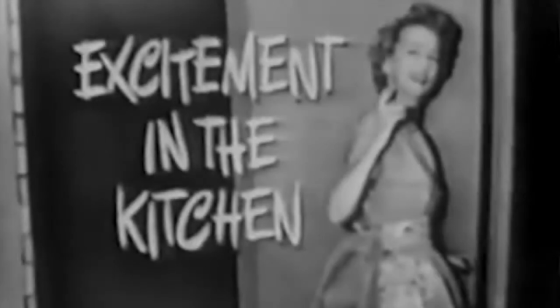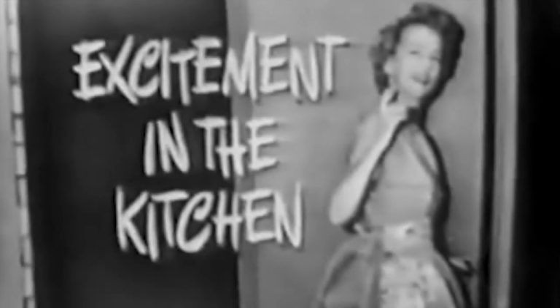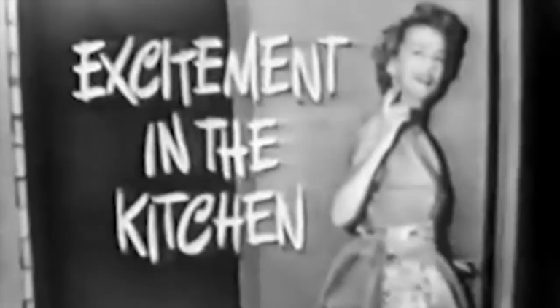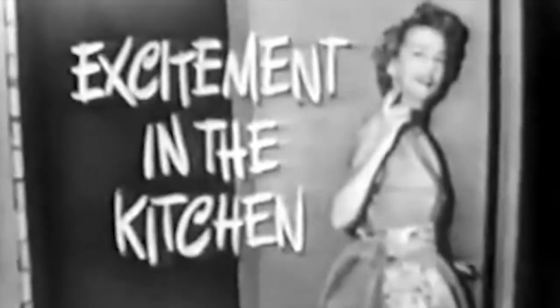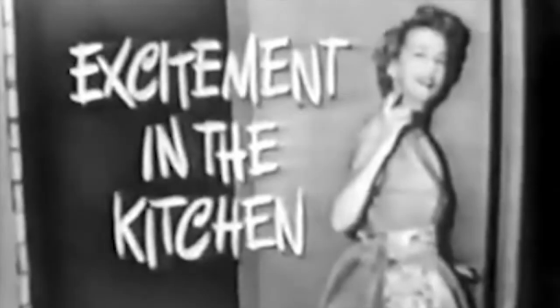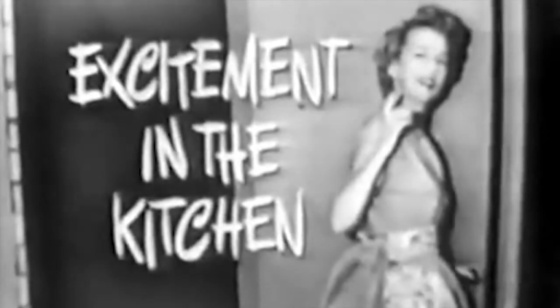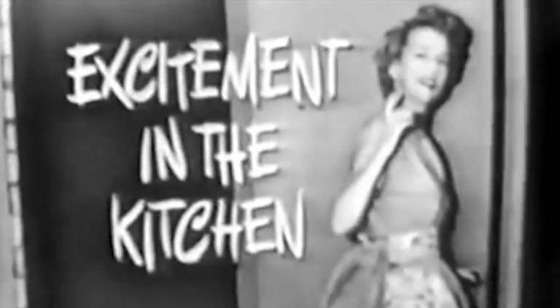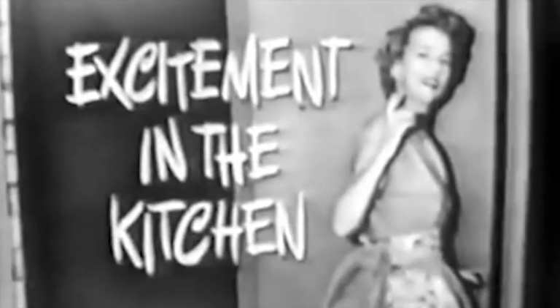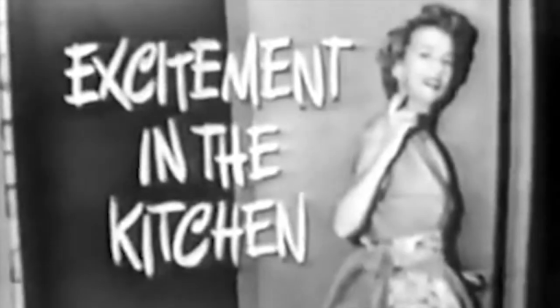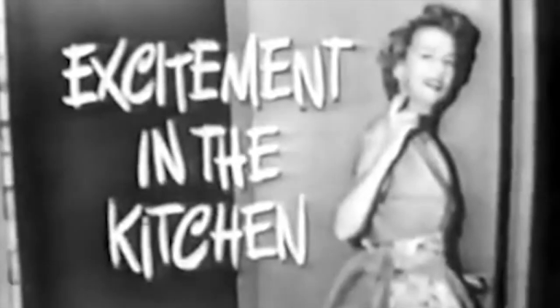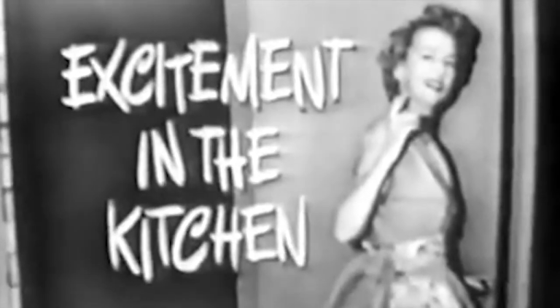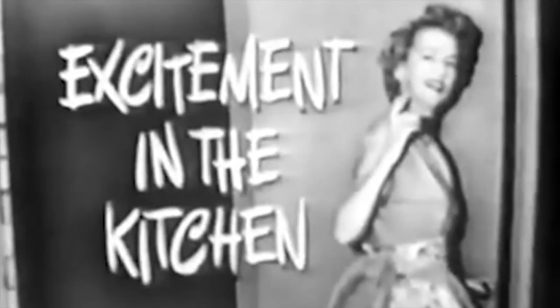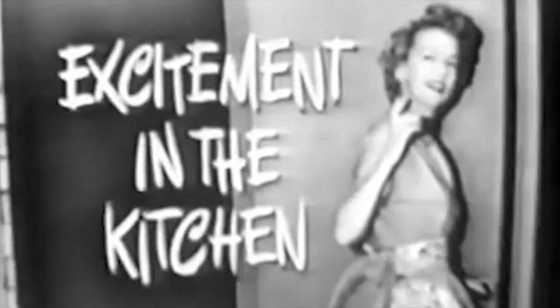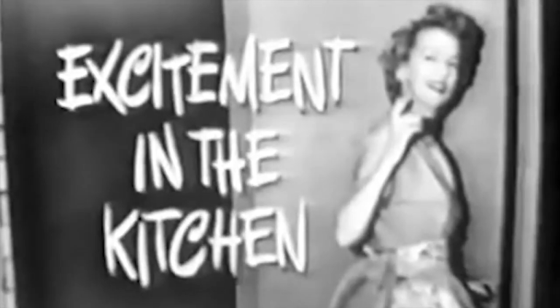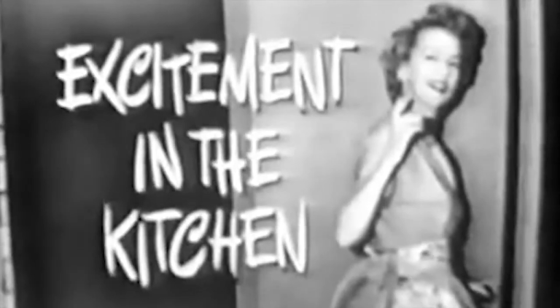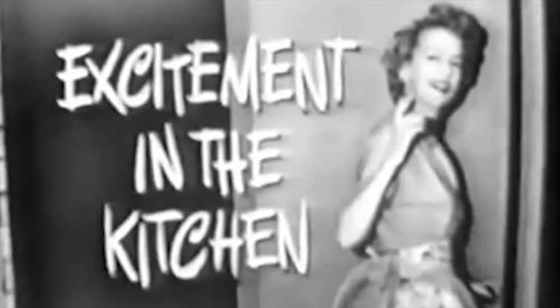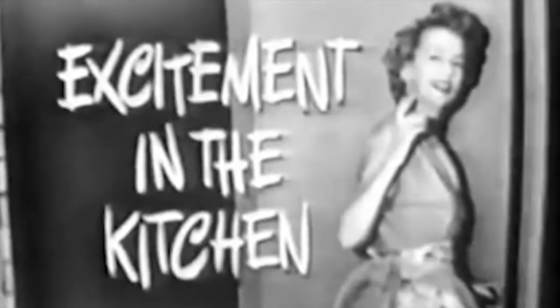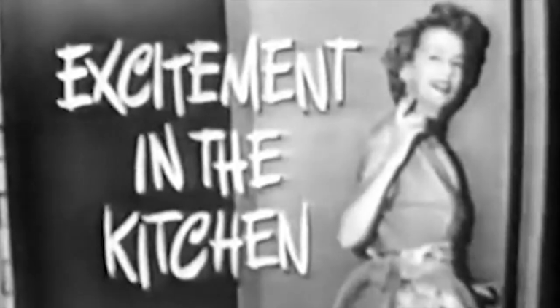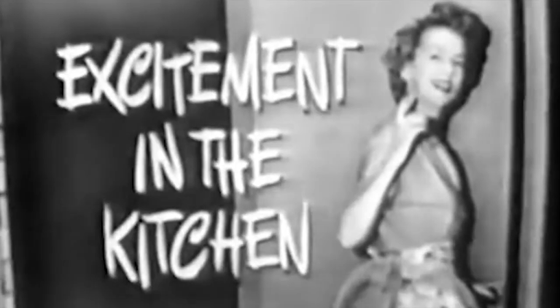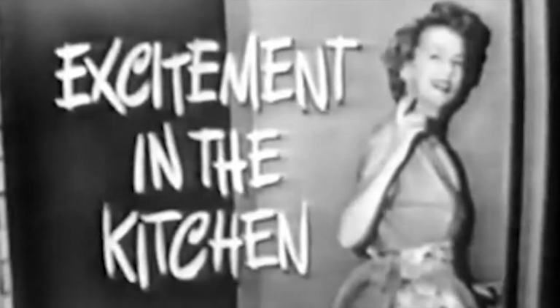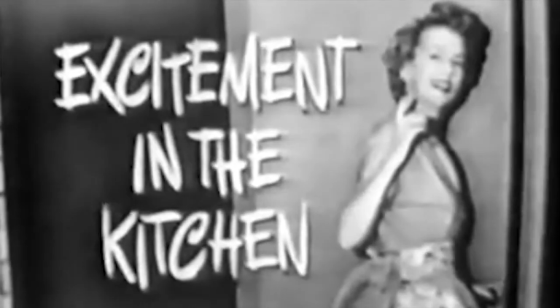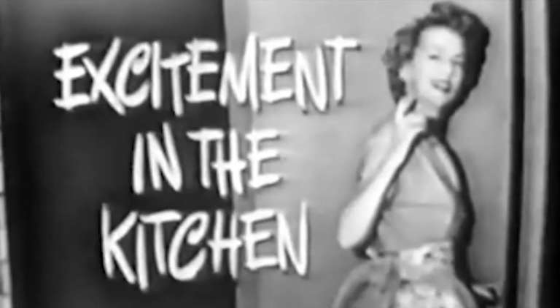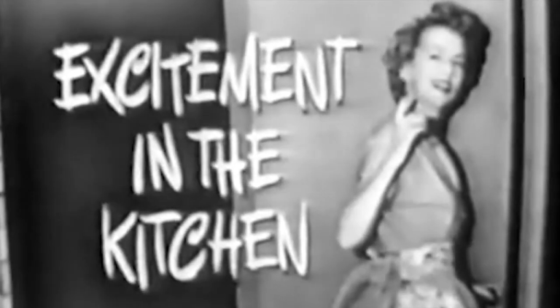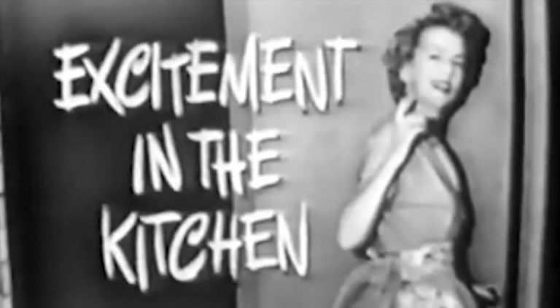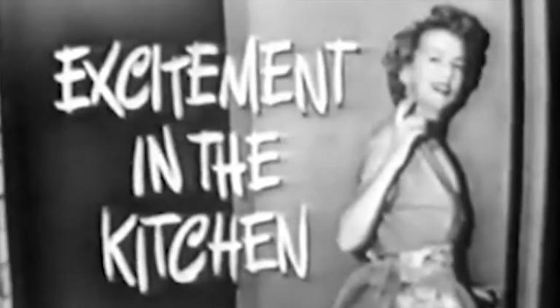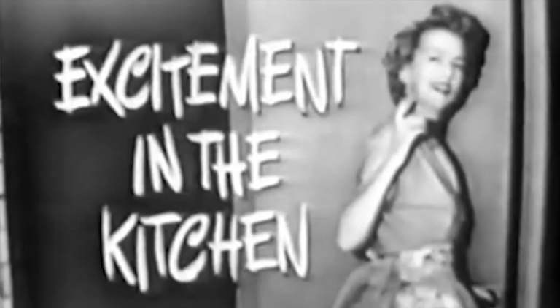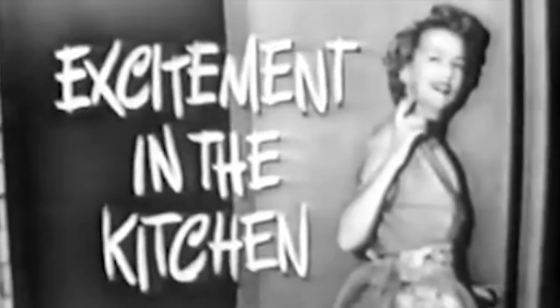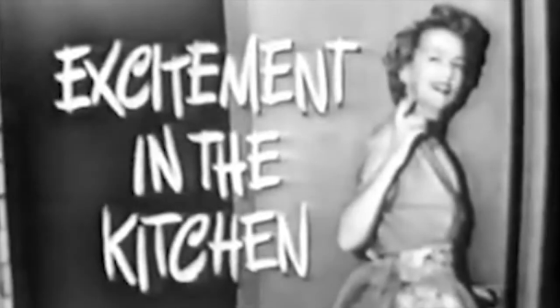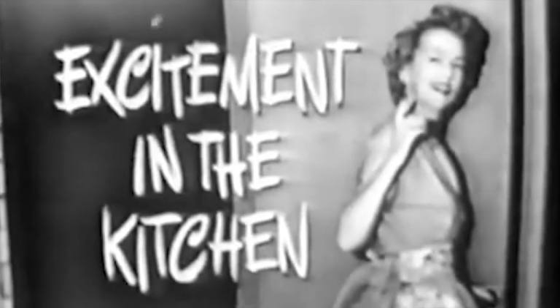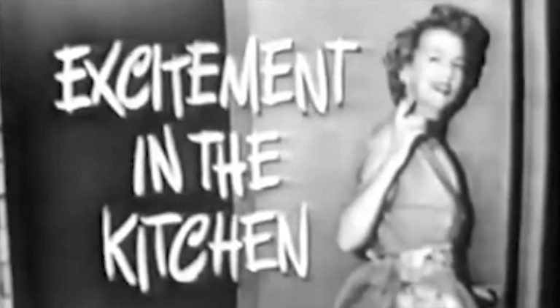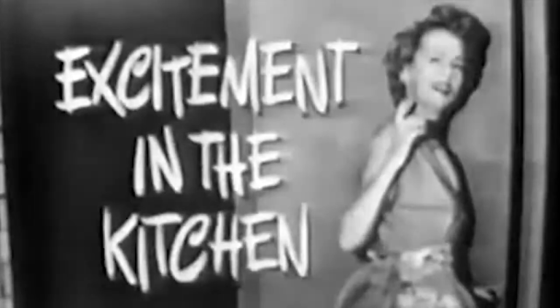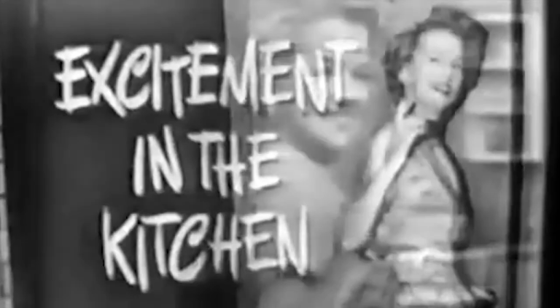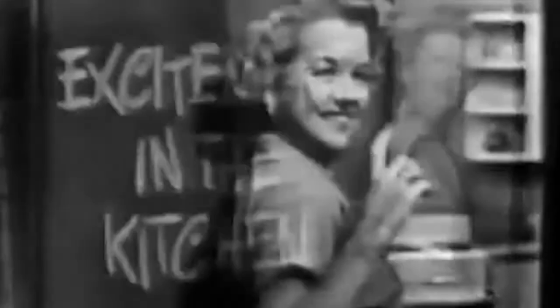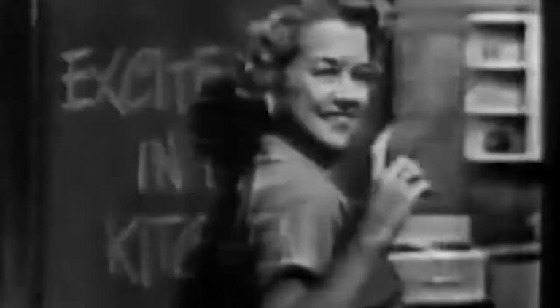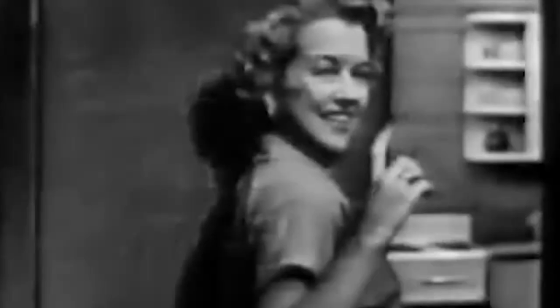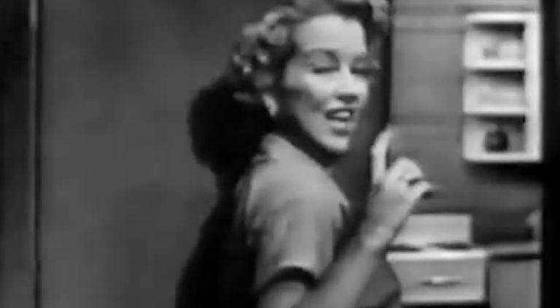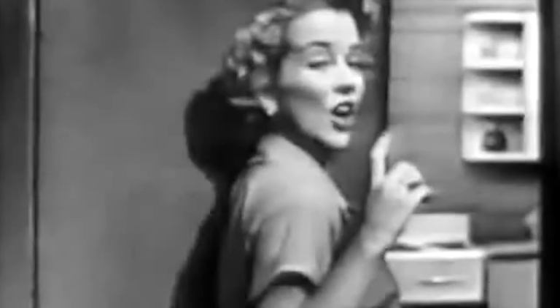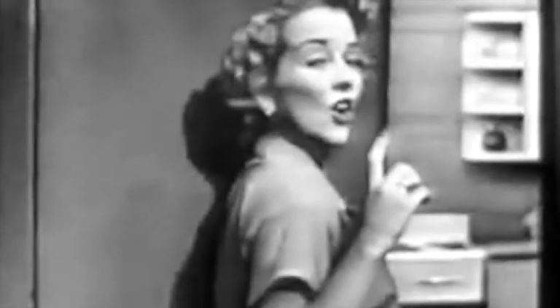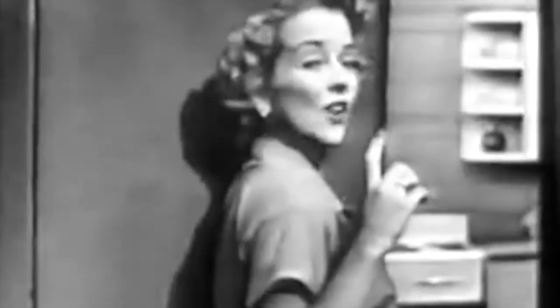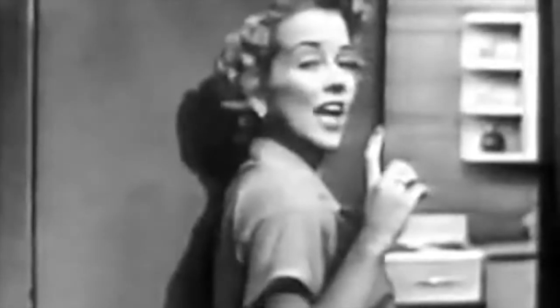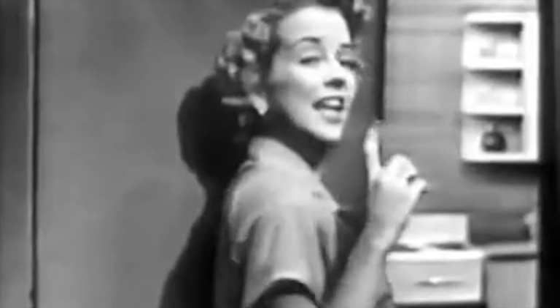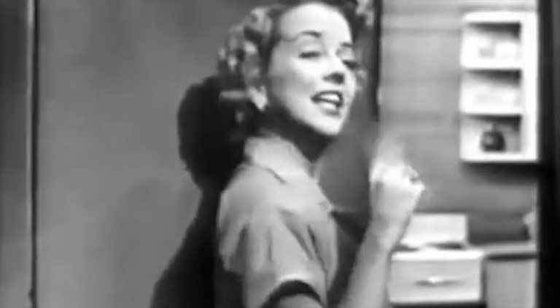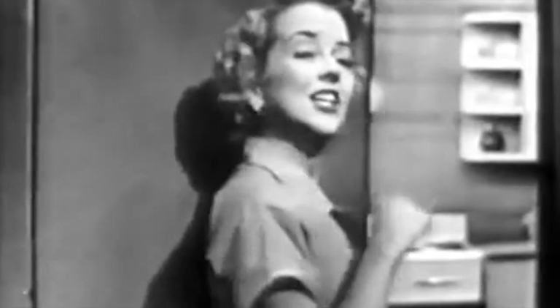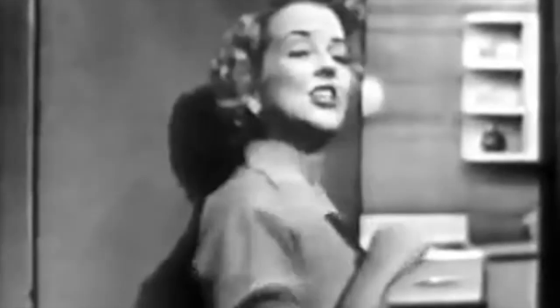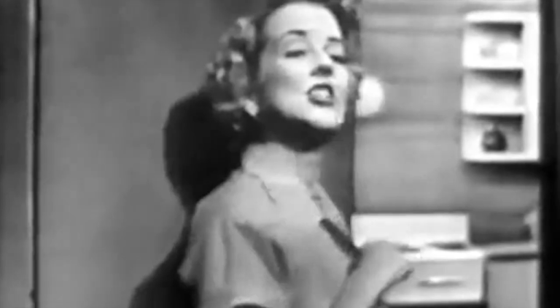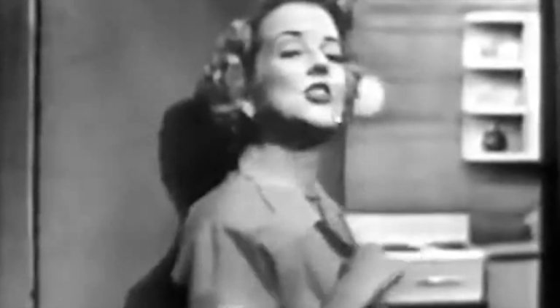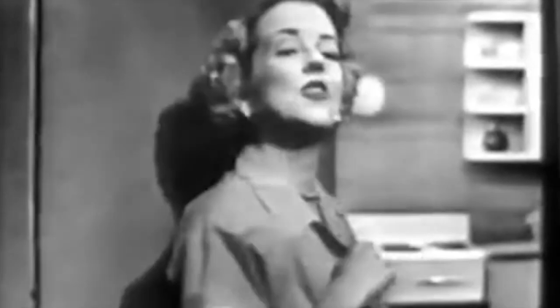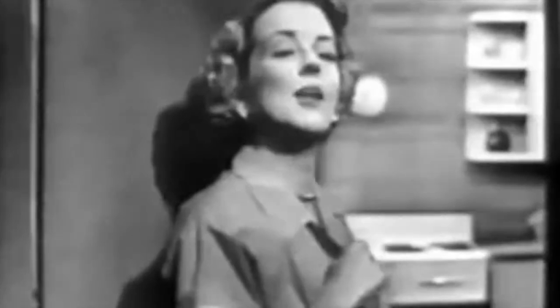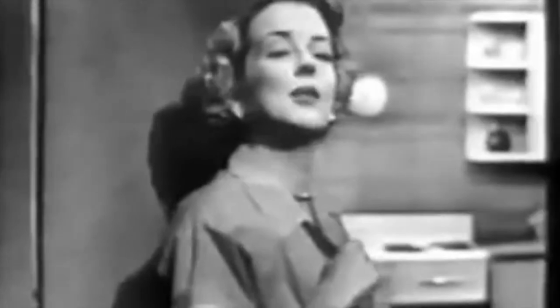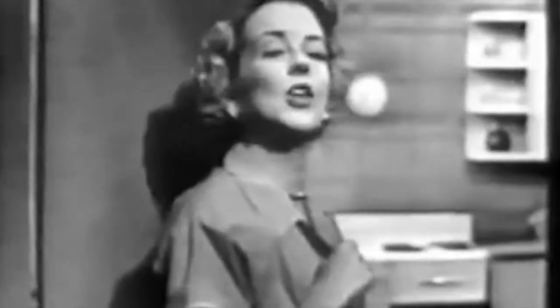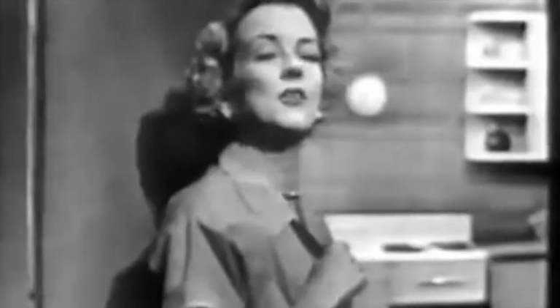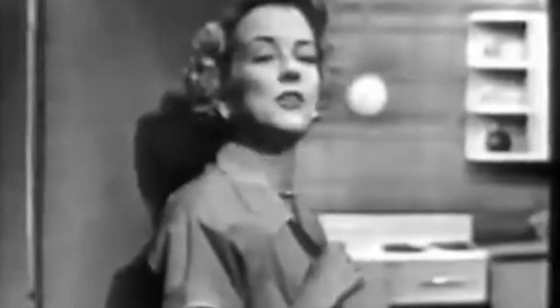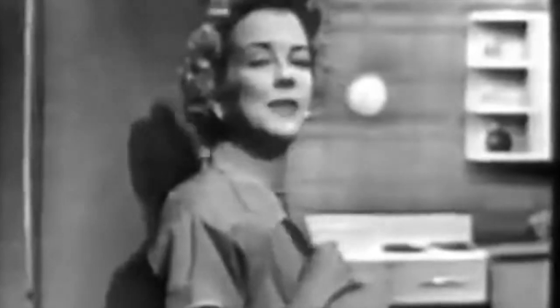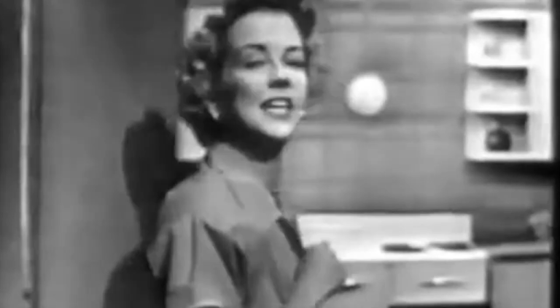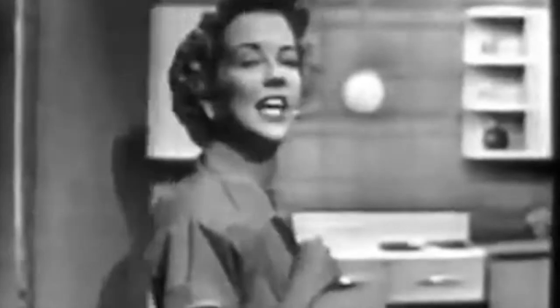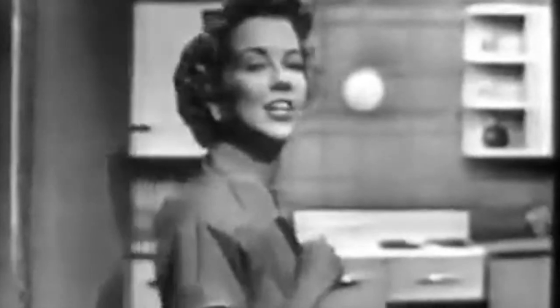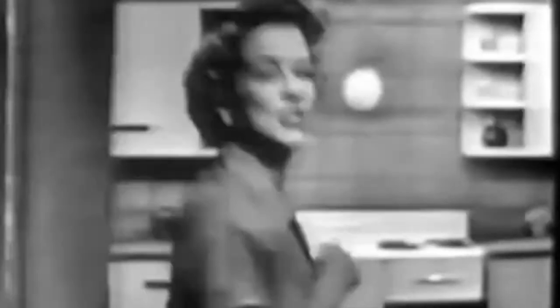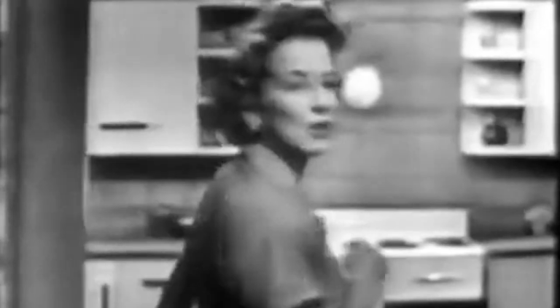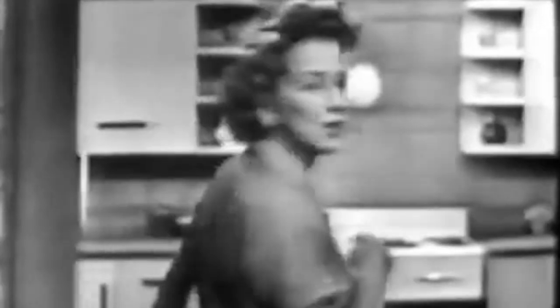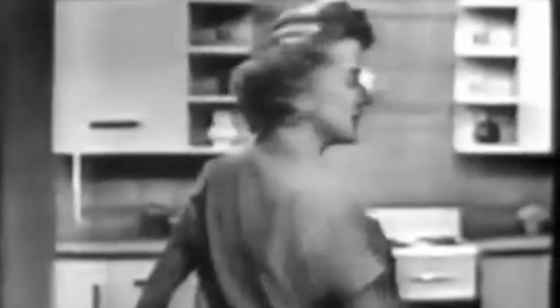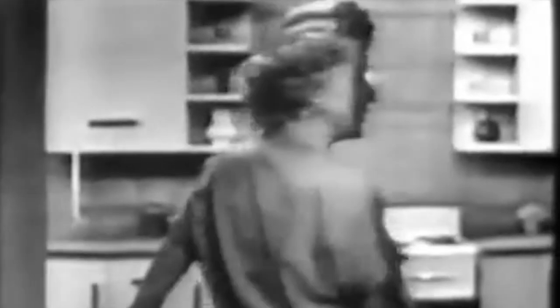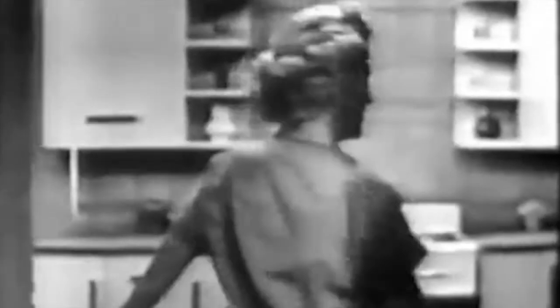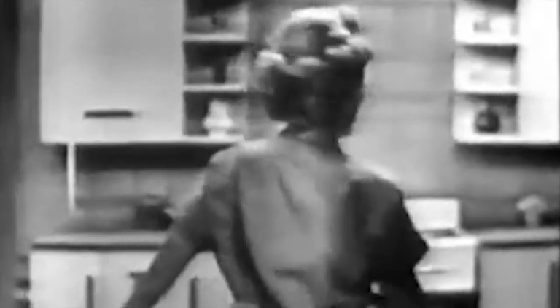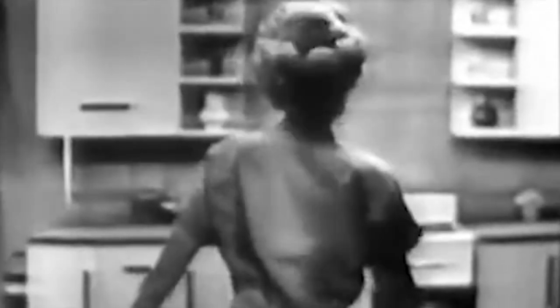Excitement in the kitchen. Say, let's see the excitement. Alright, just come along with me and I'll show it to you.